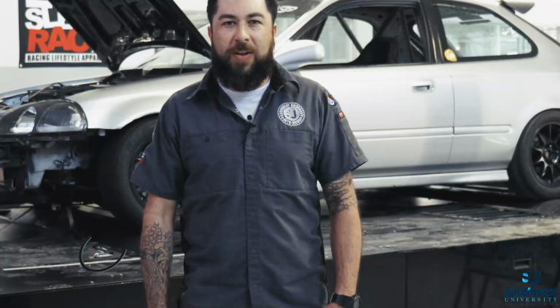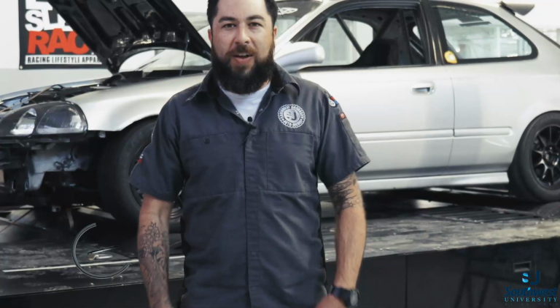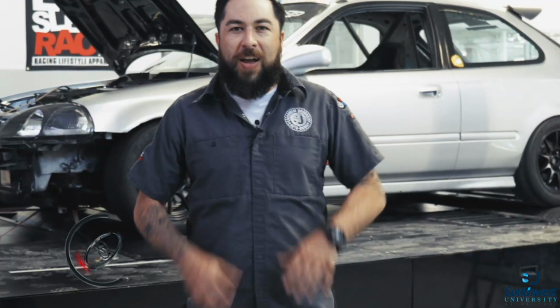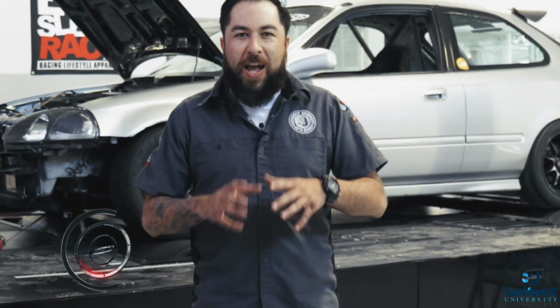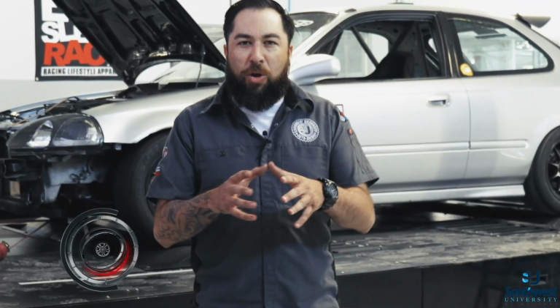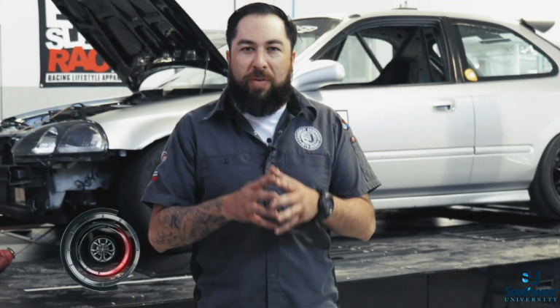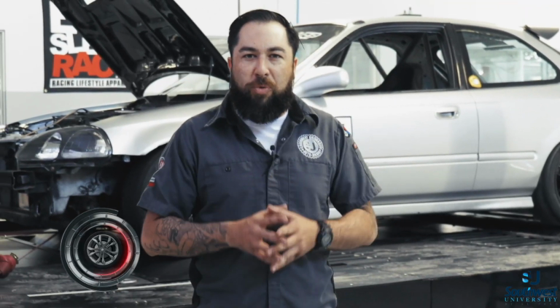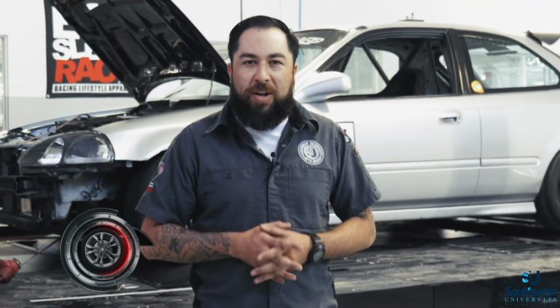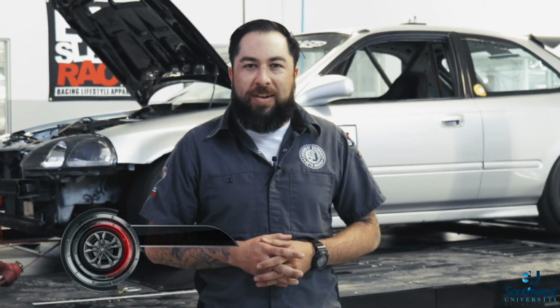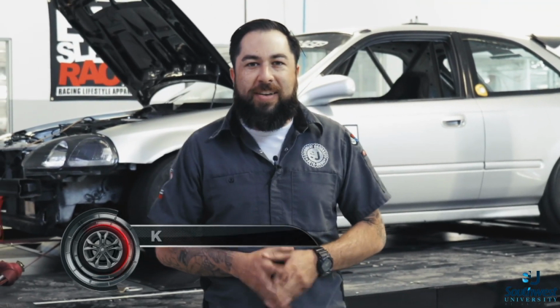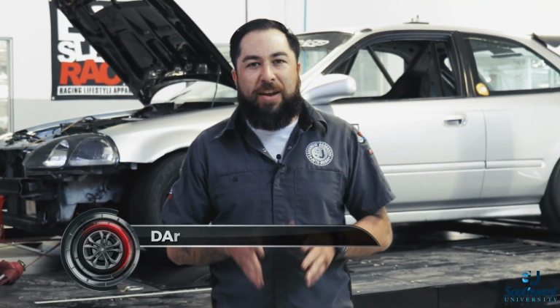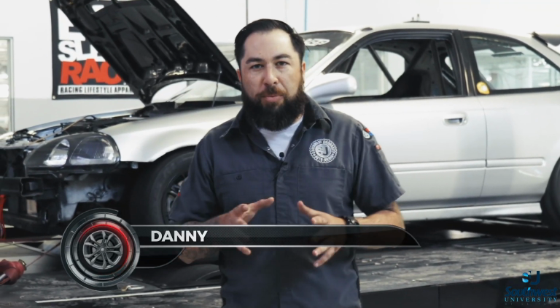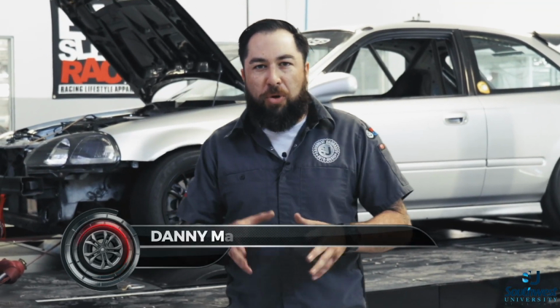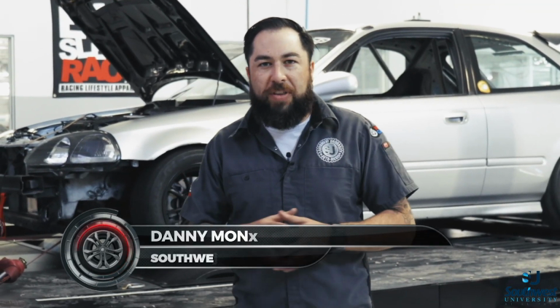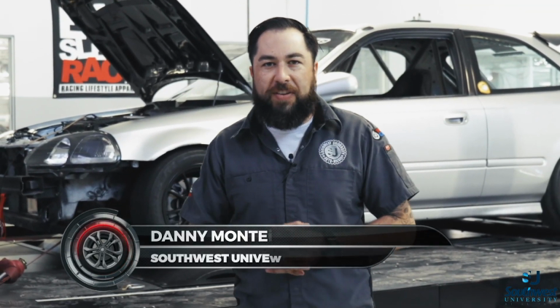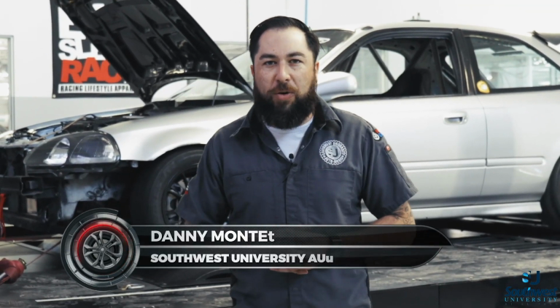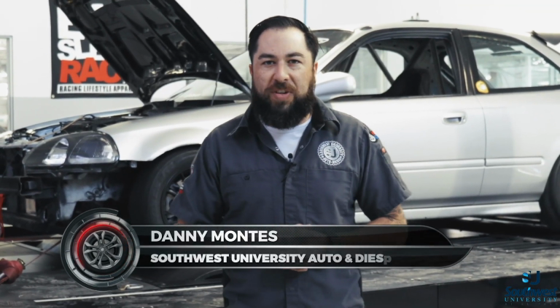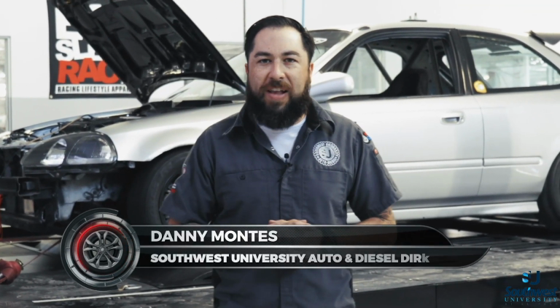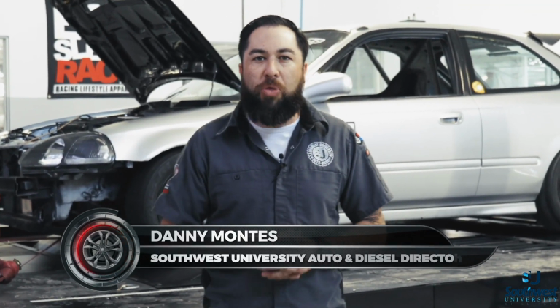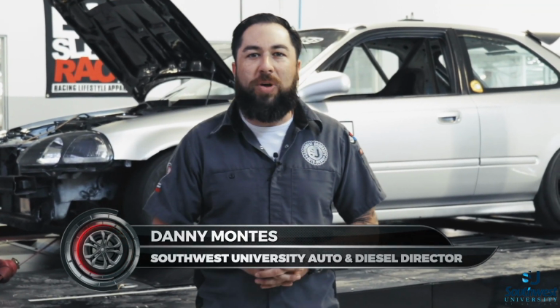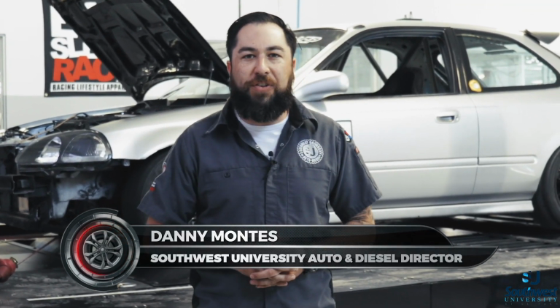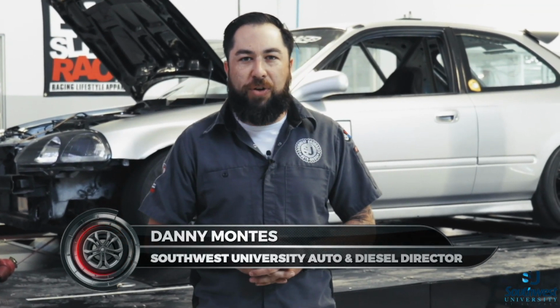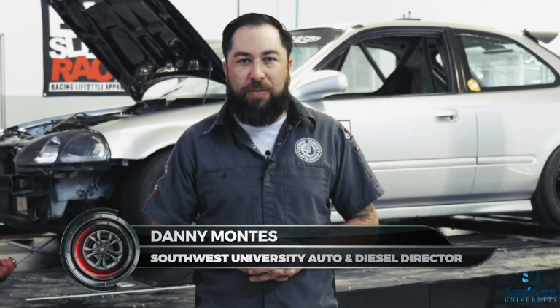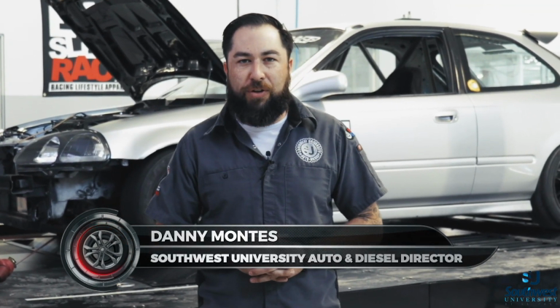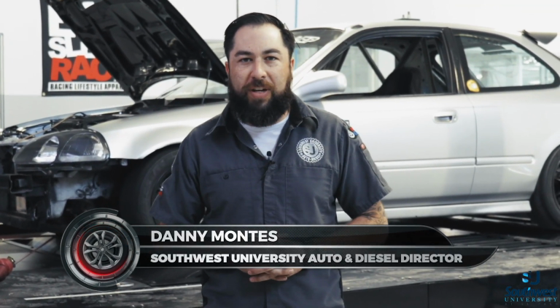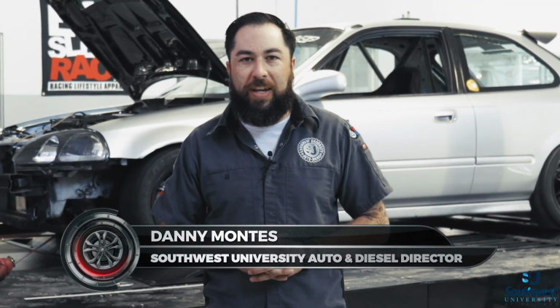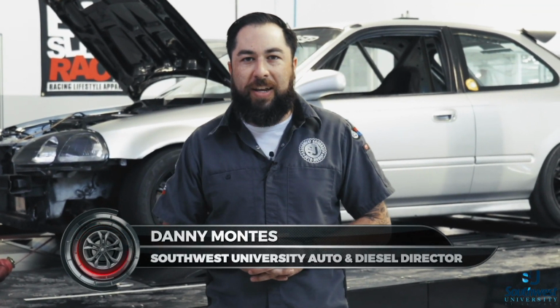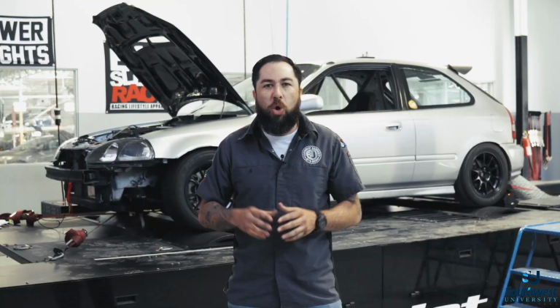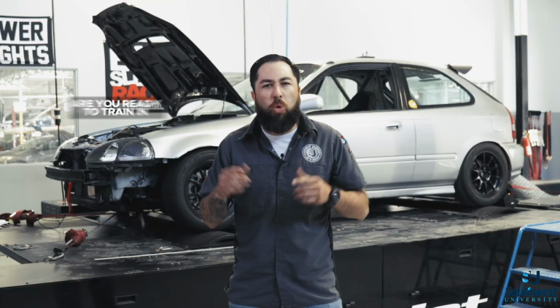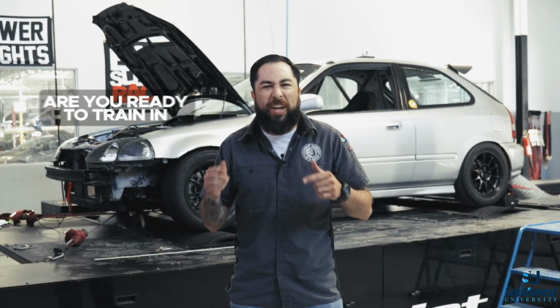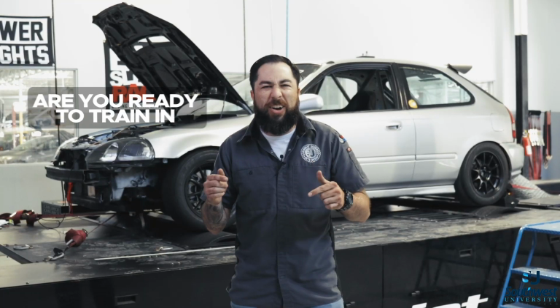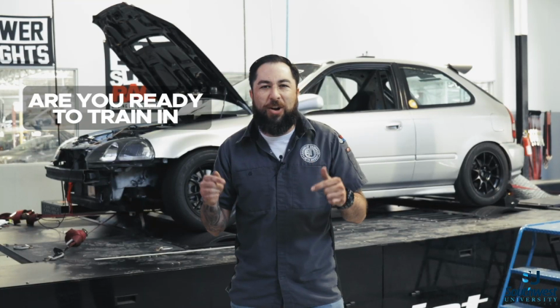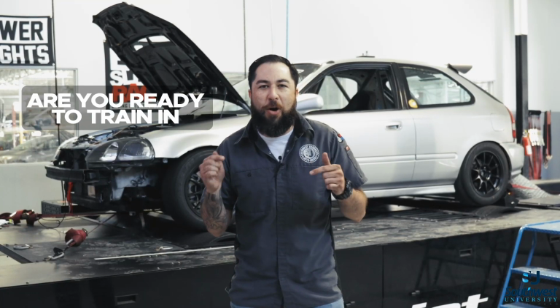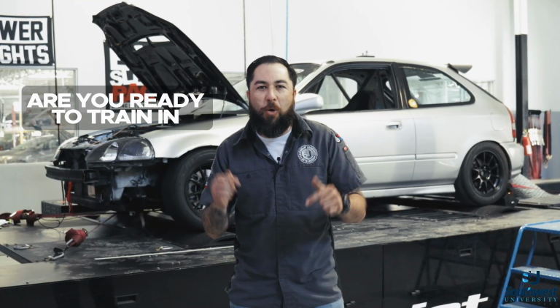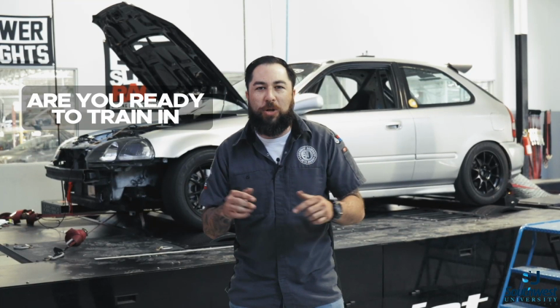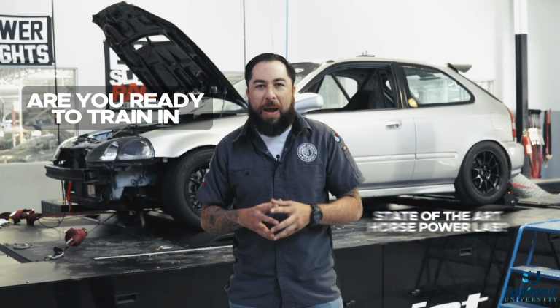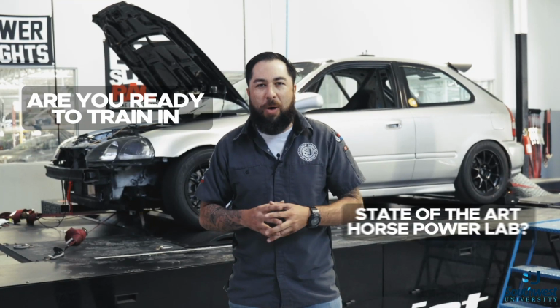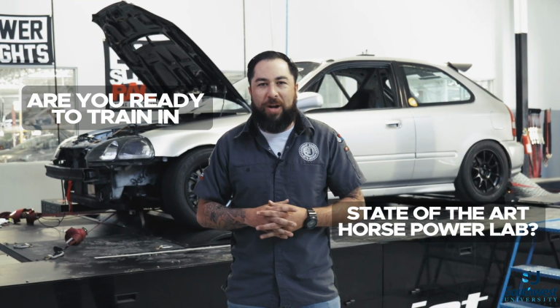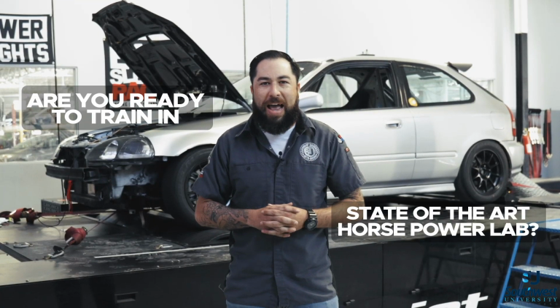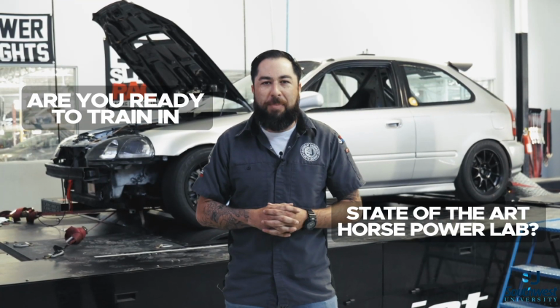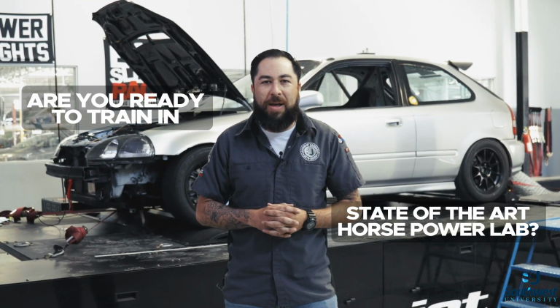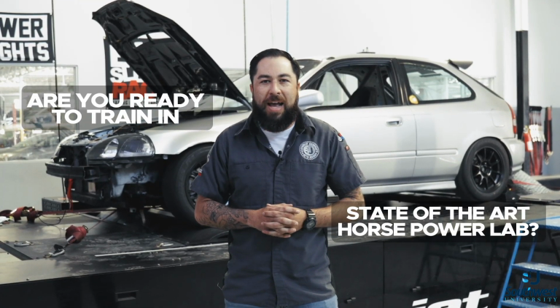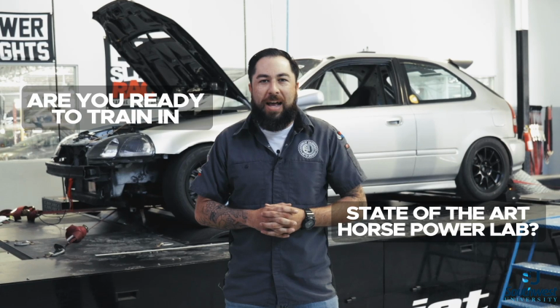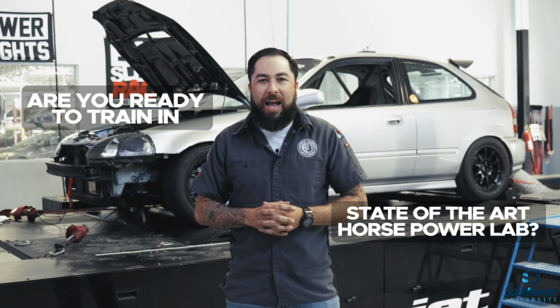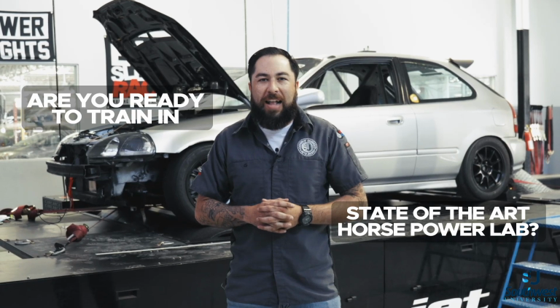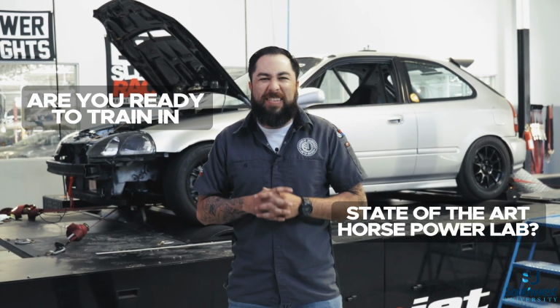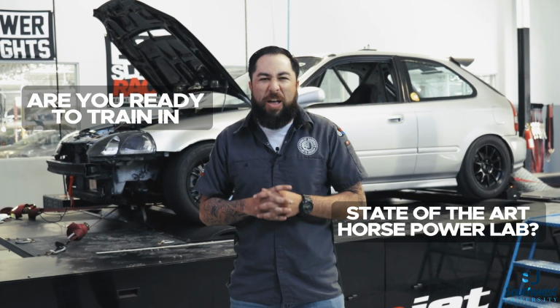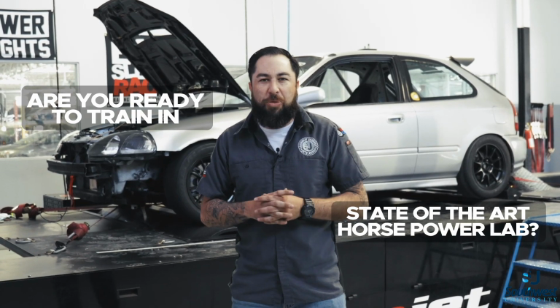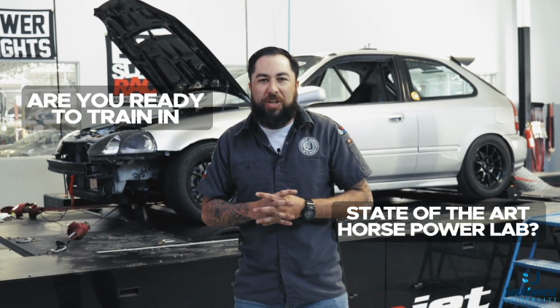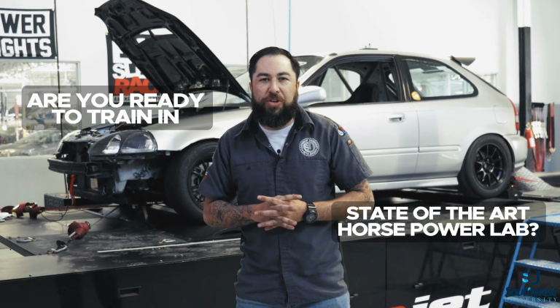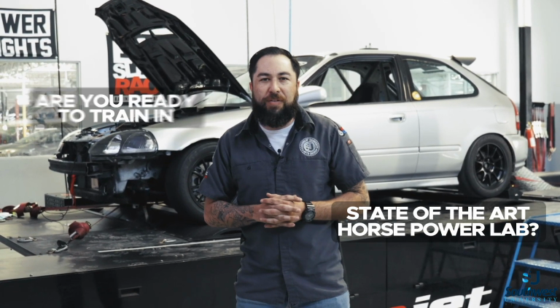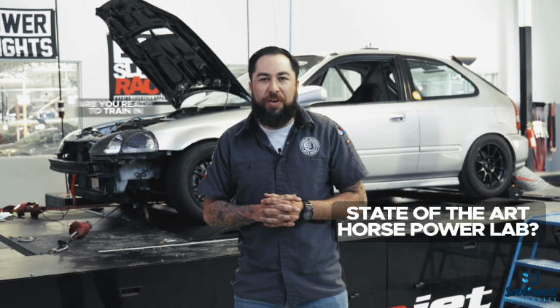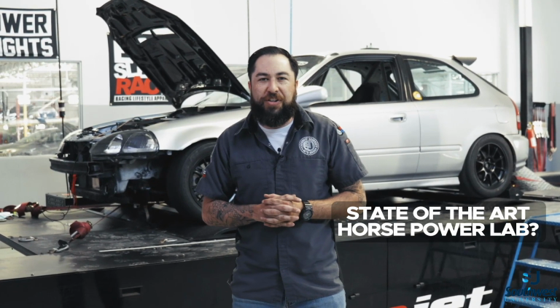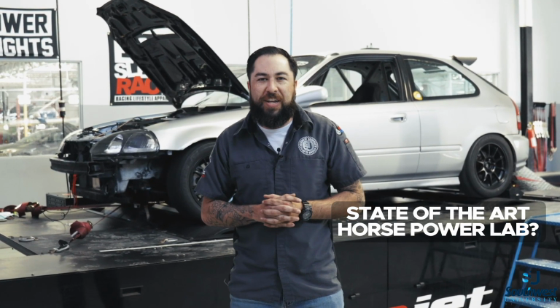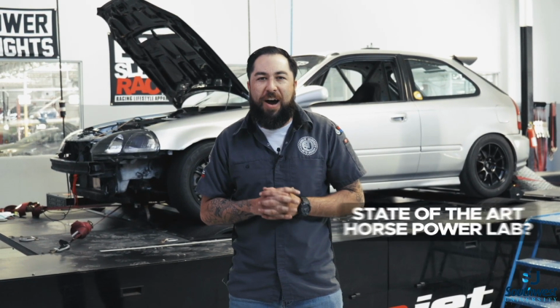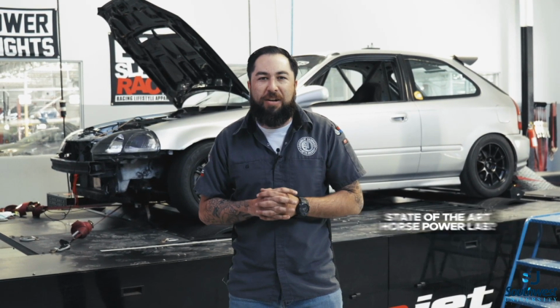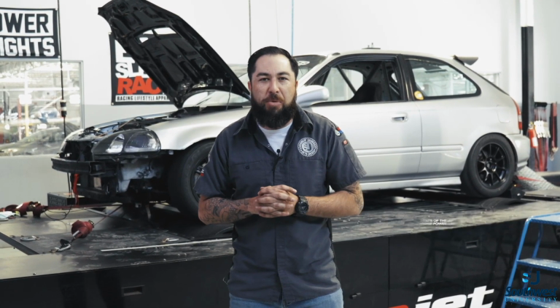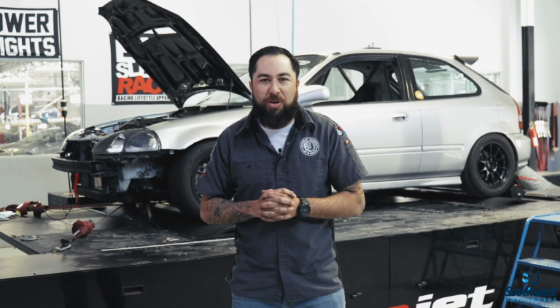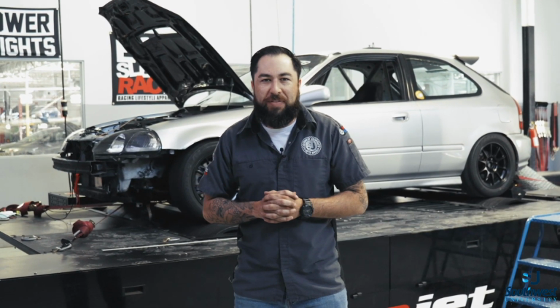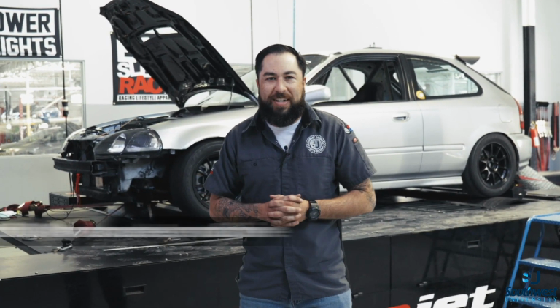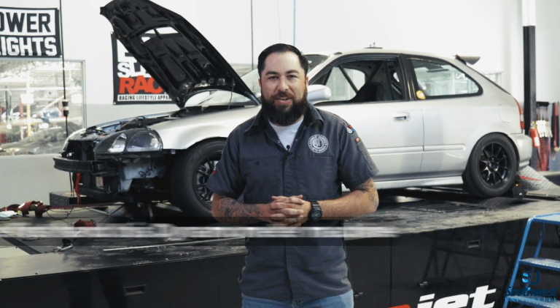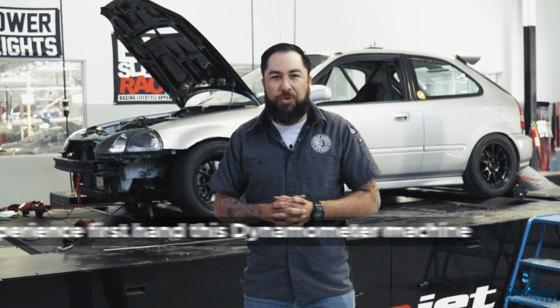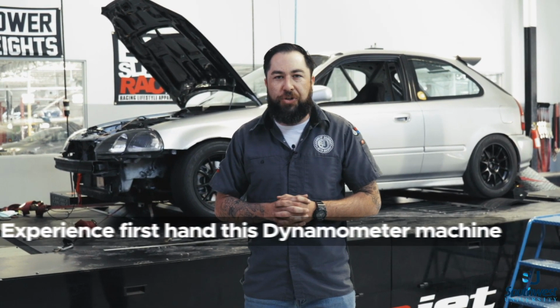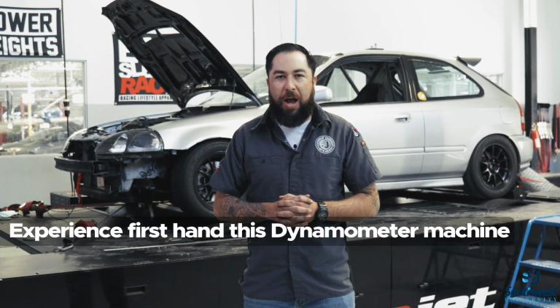Hello everyone, Daniel Montes here with Southwest University. We're here in our horsepower lab at Southwest University Automotive and Diesel Shop.